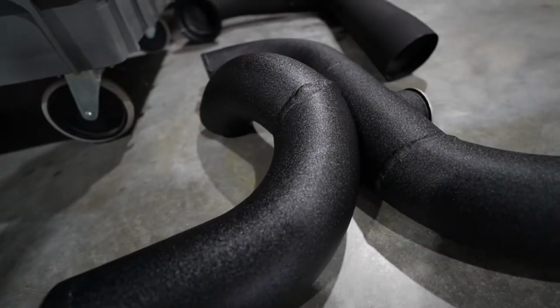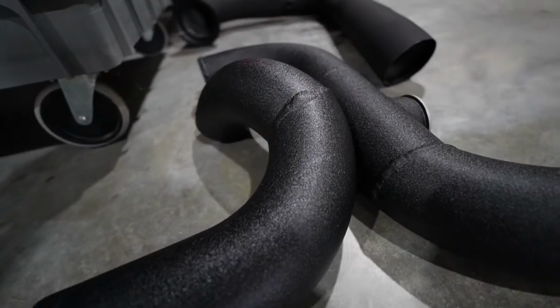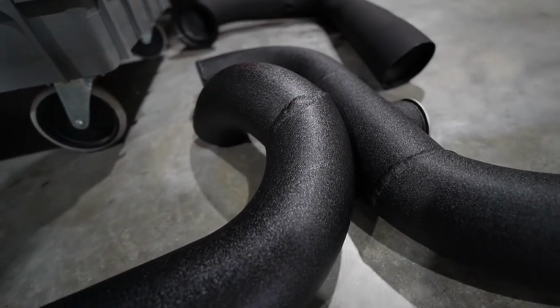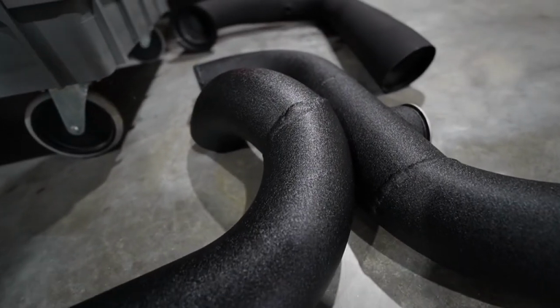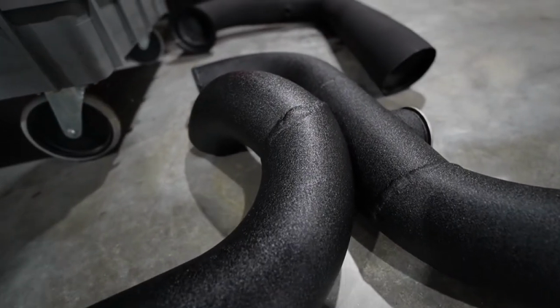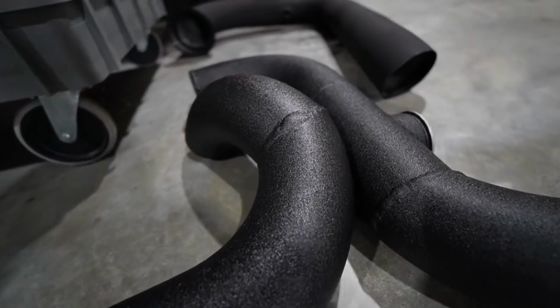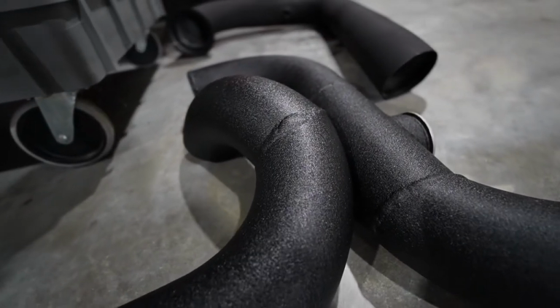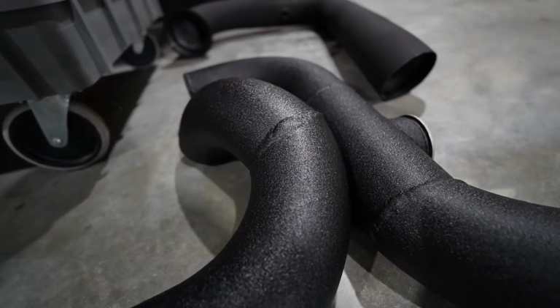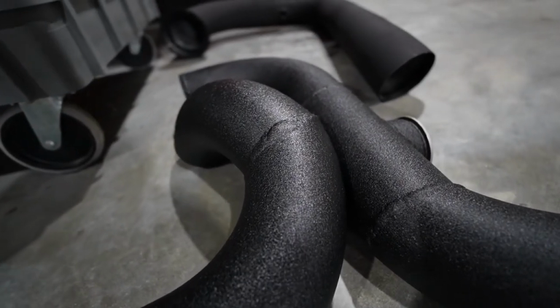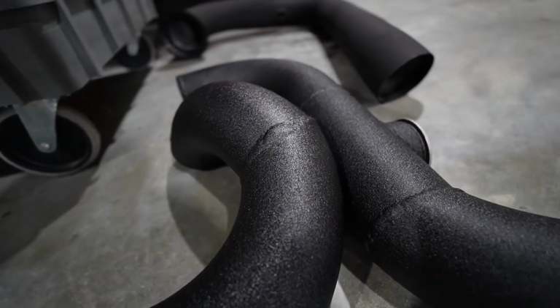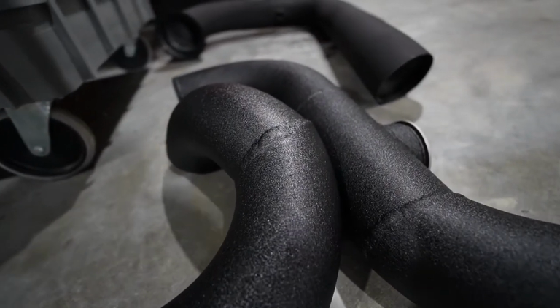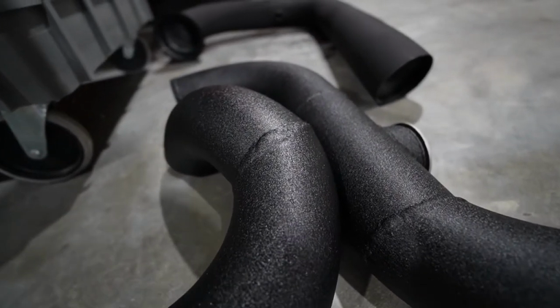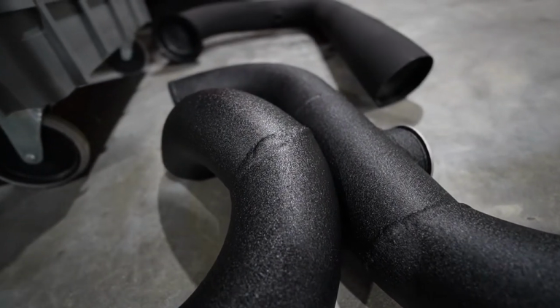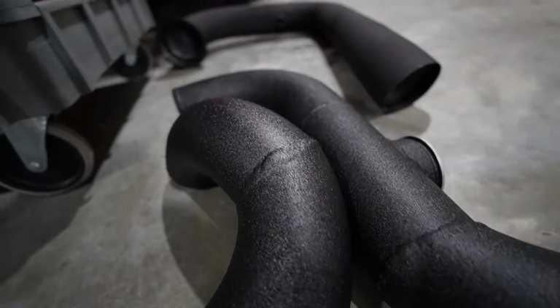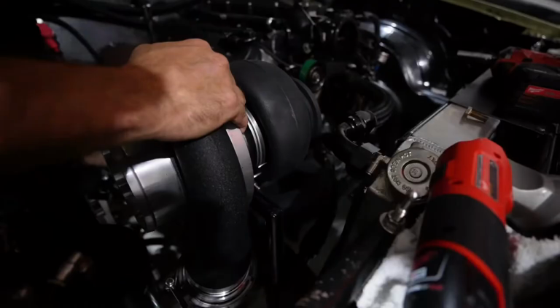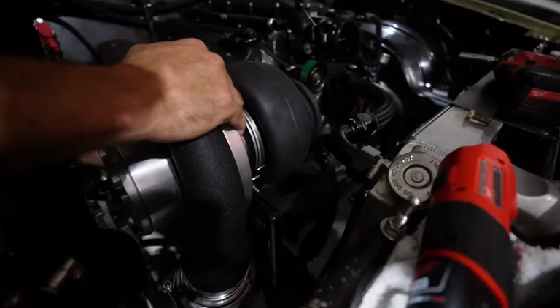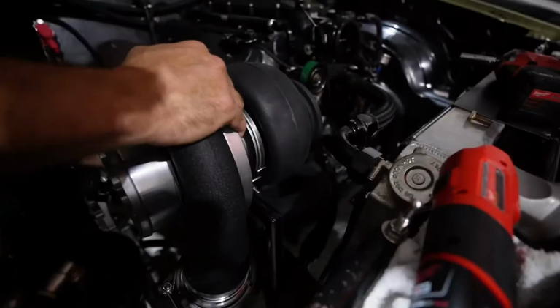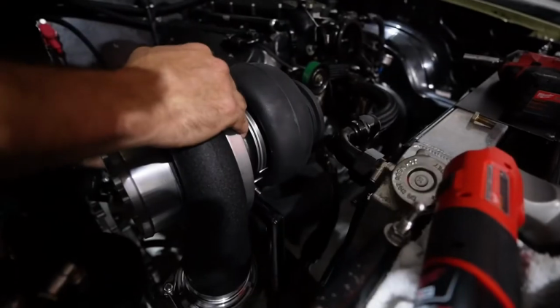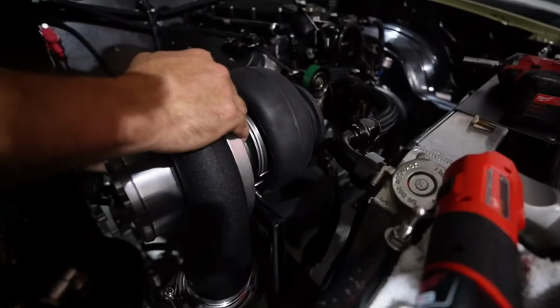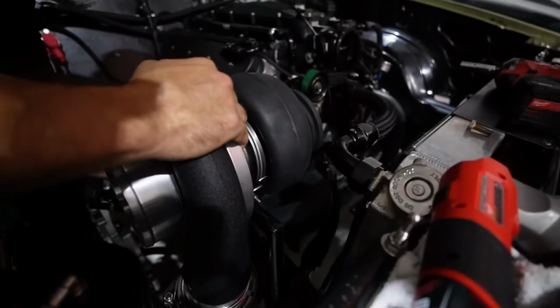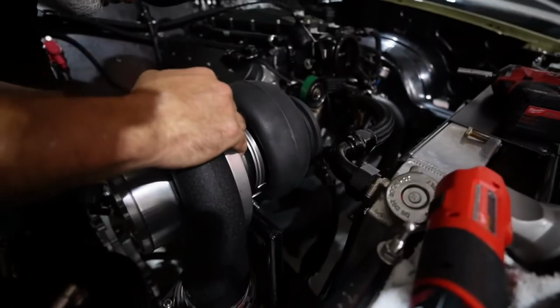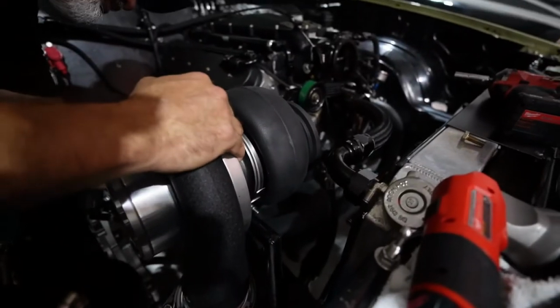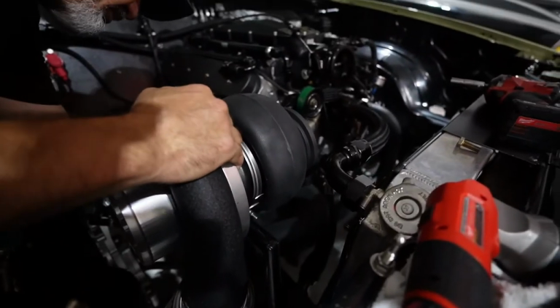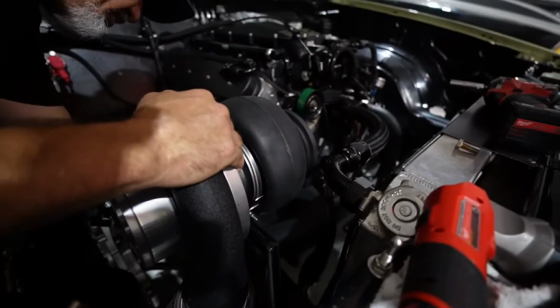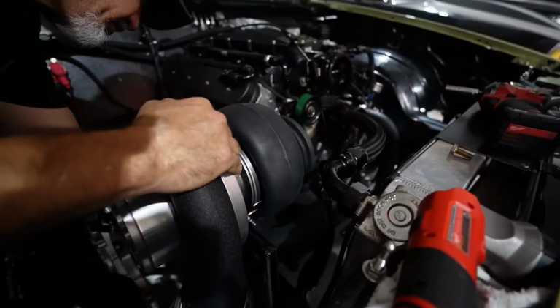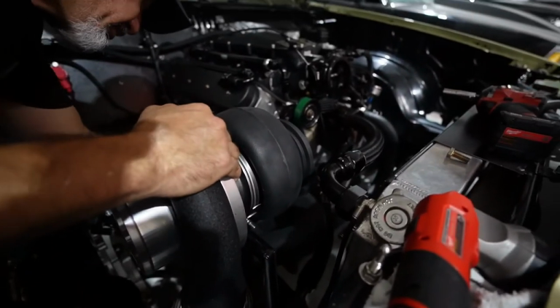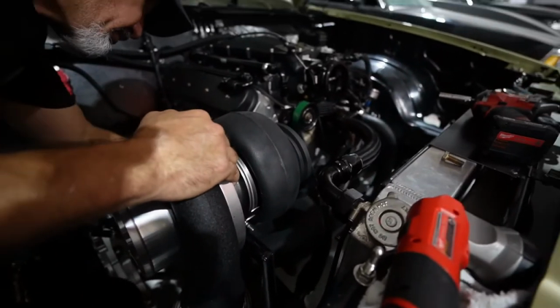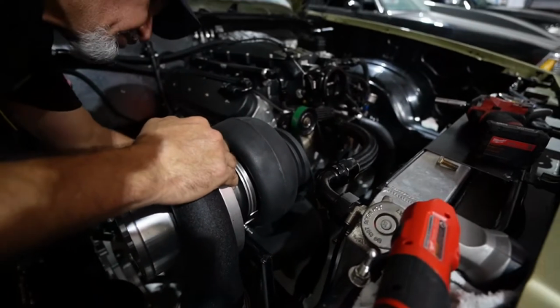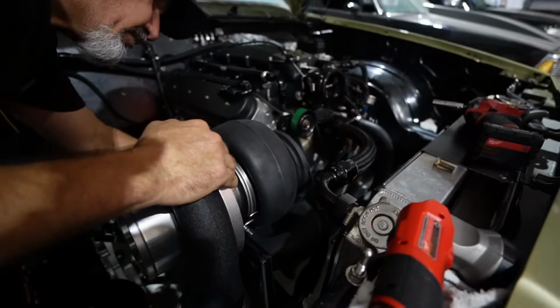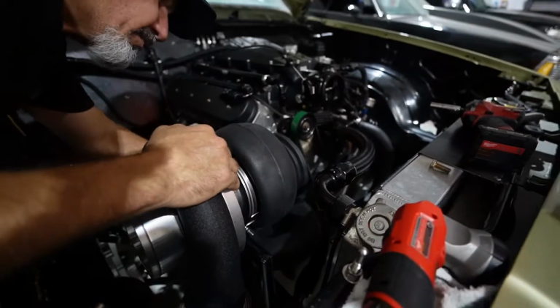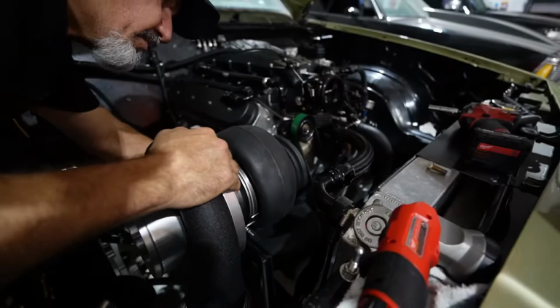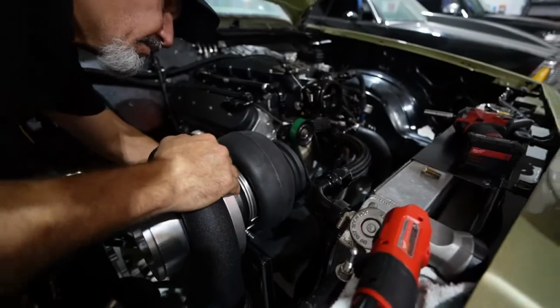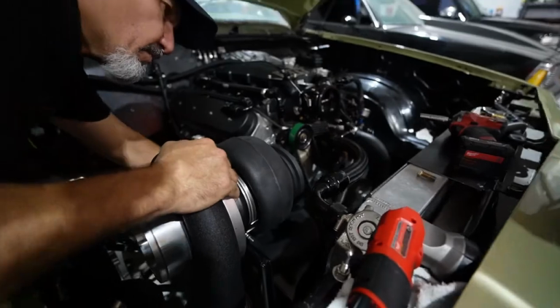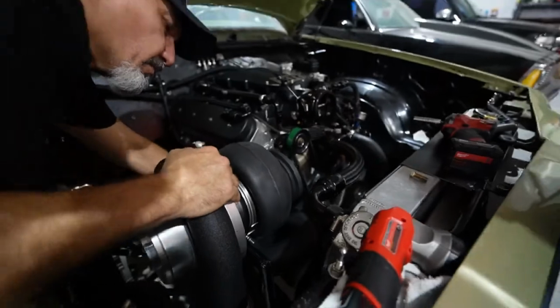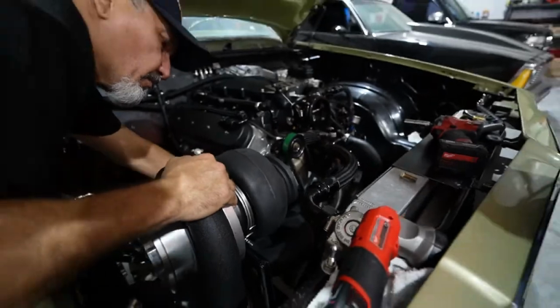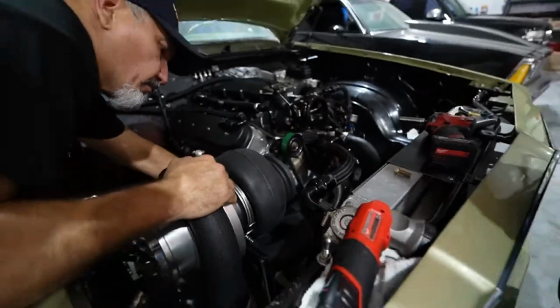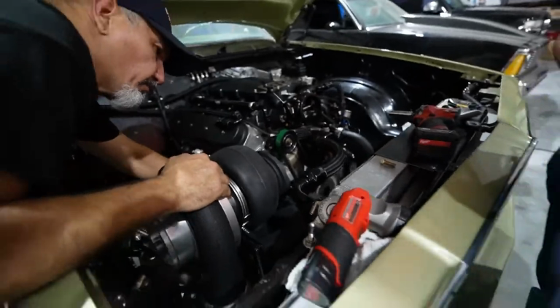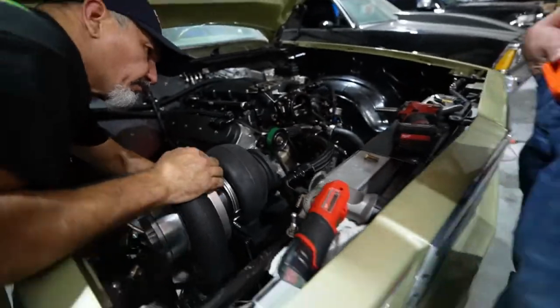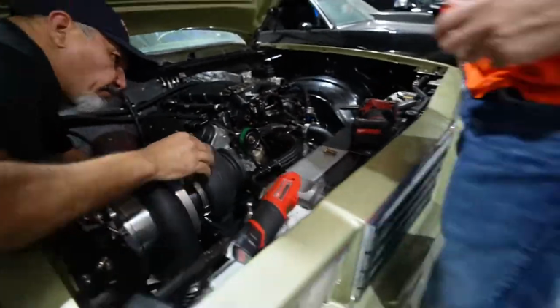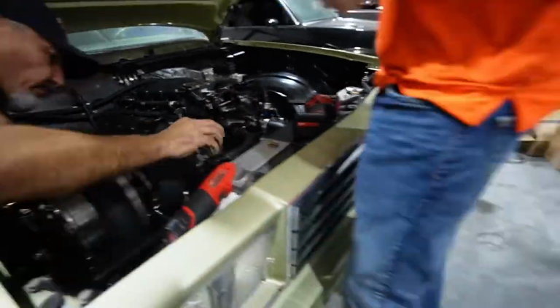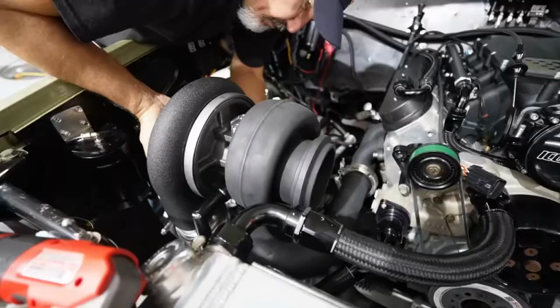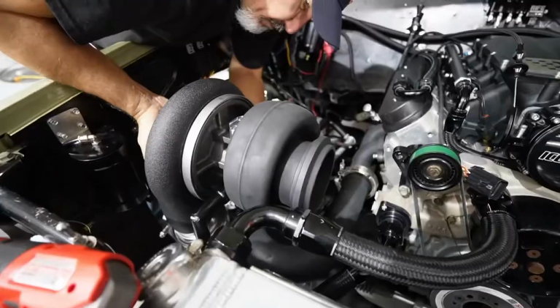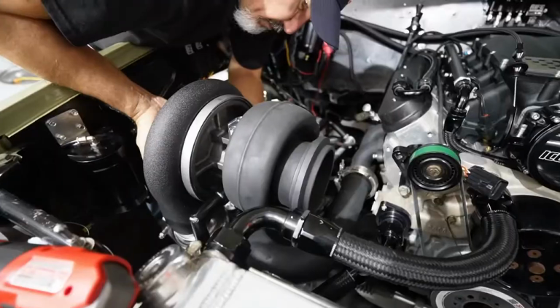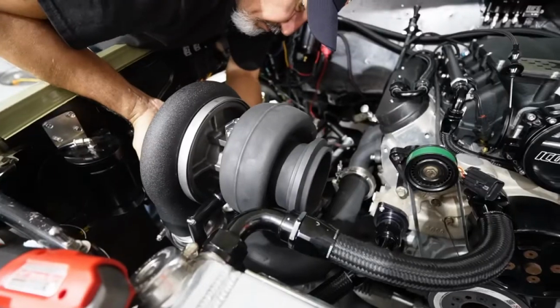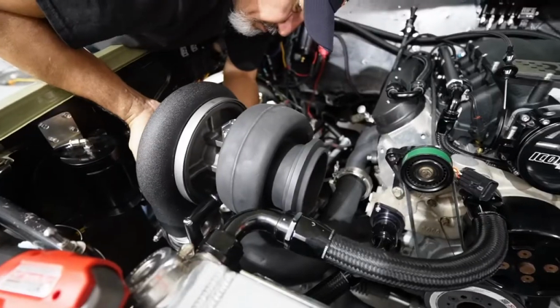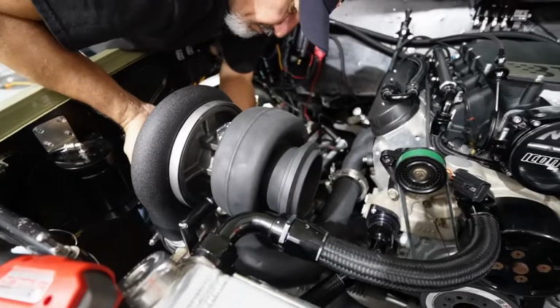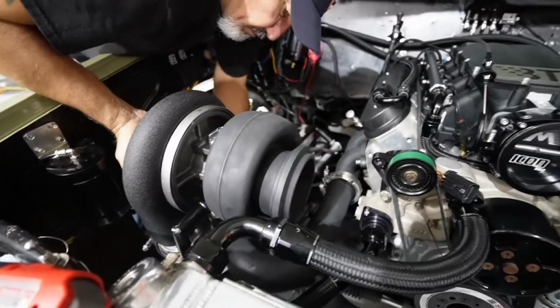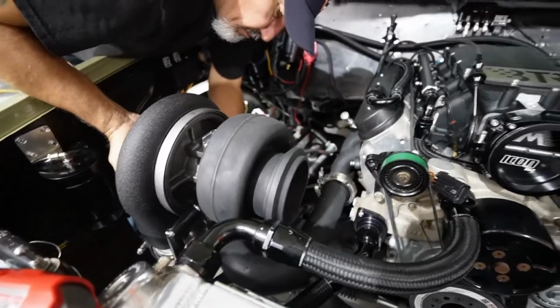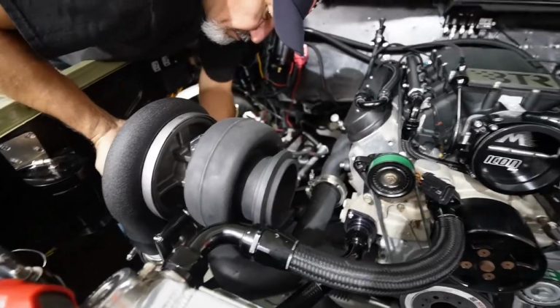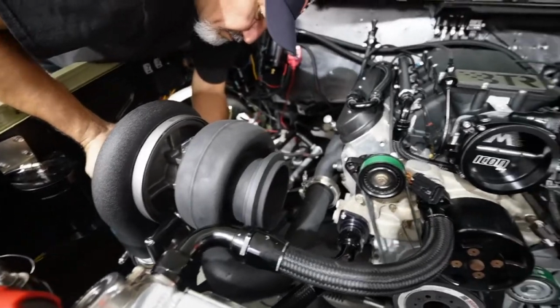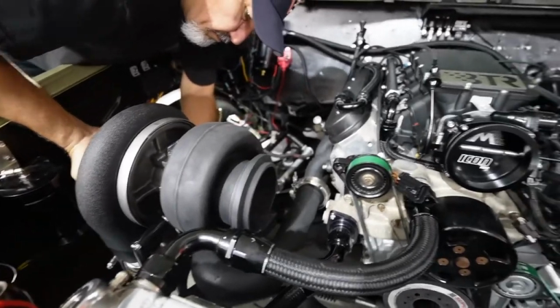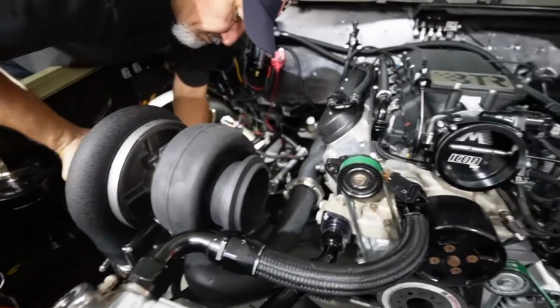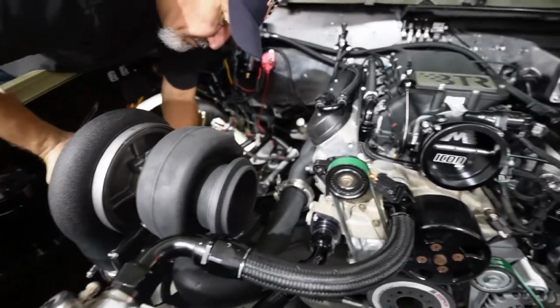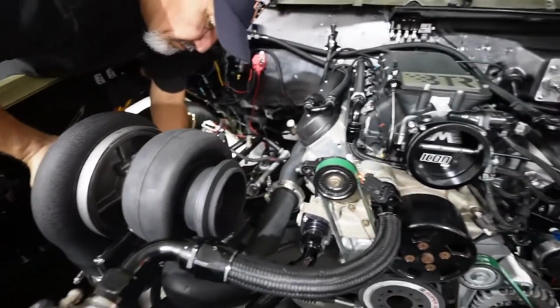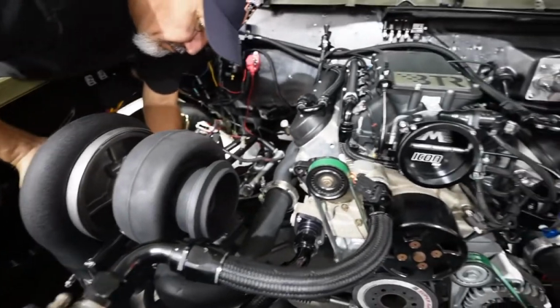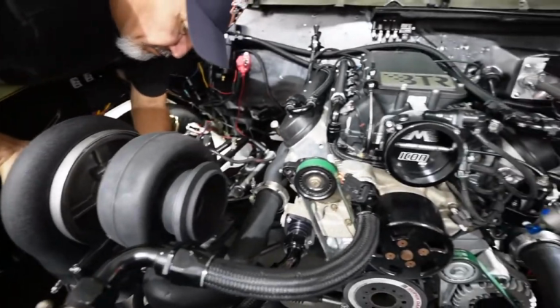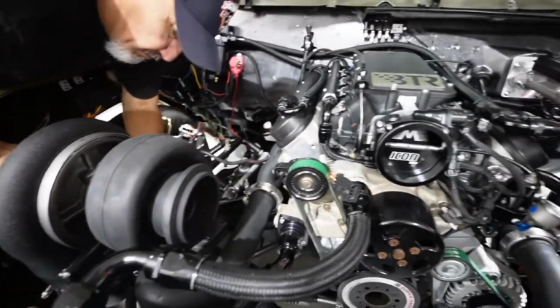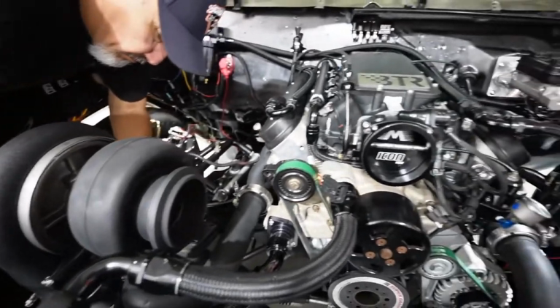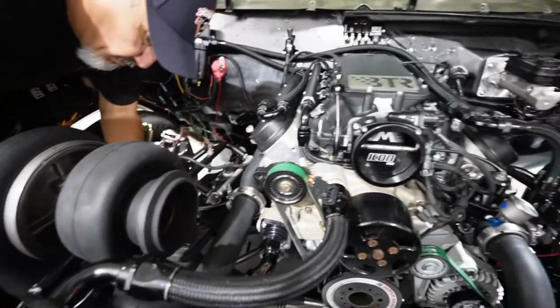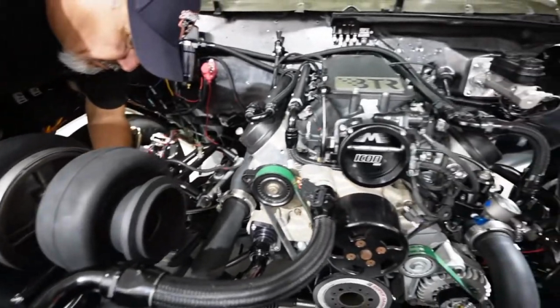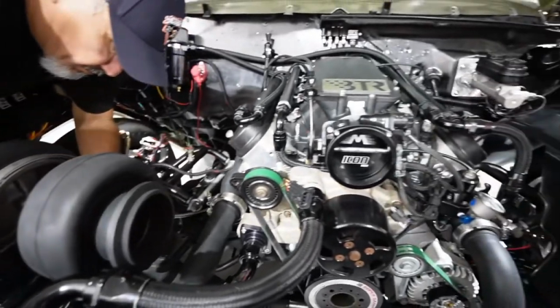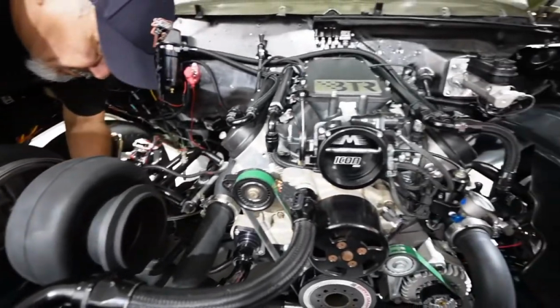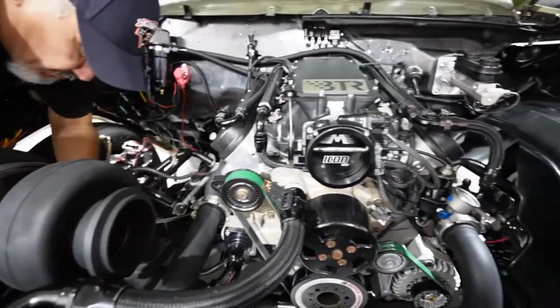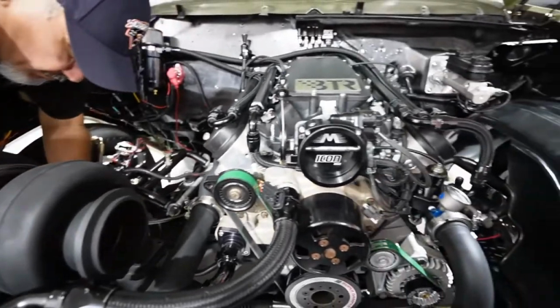The treble kit came back from powder coat and it's time to start assembling everything so we can fire this thing up and try to get to the track as soon as possible.